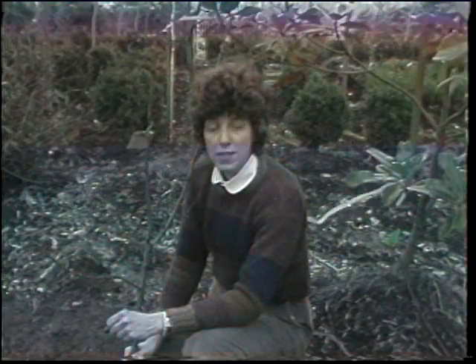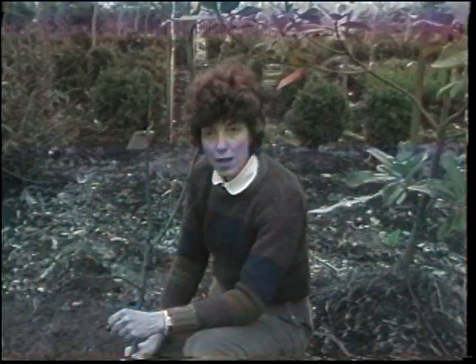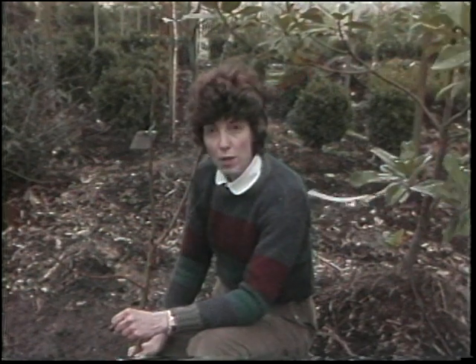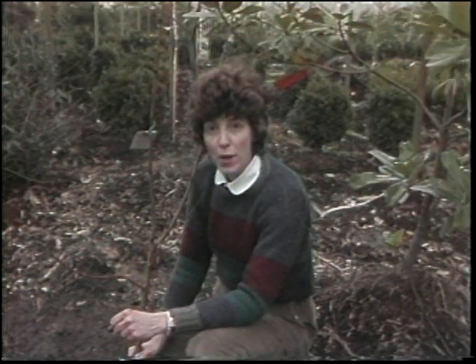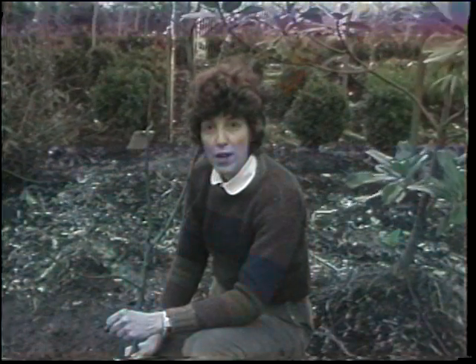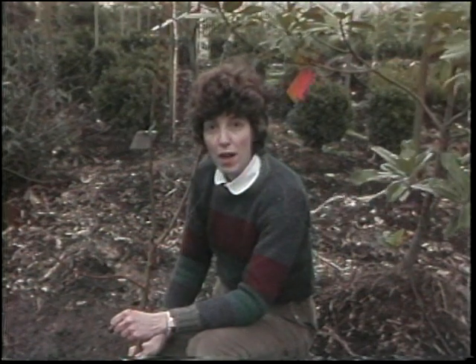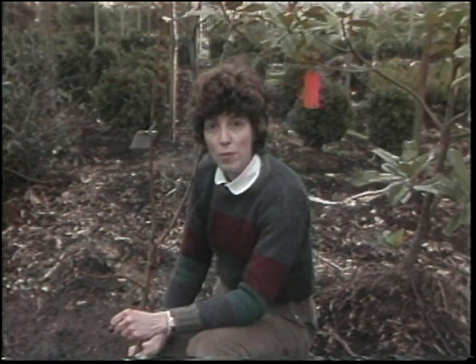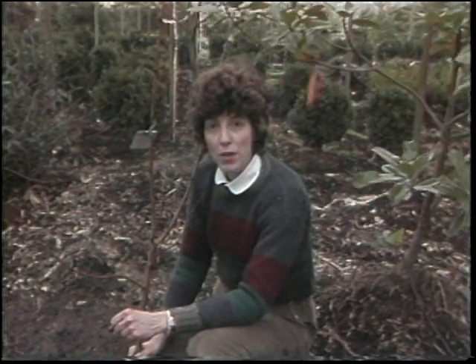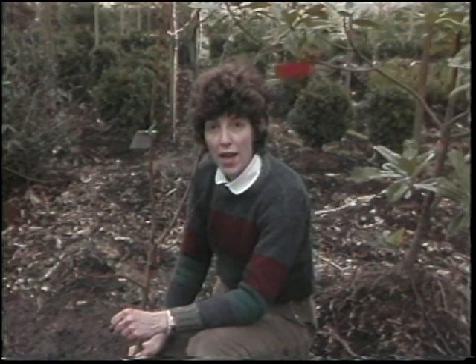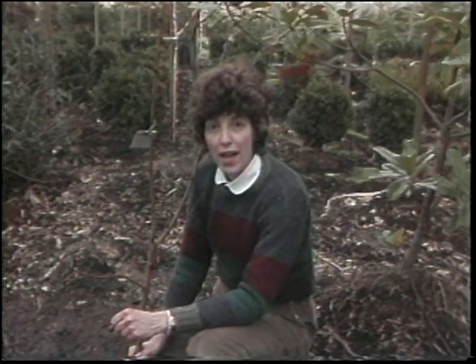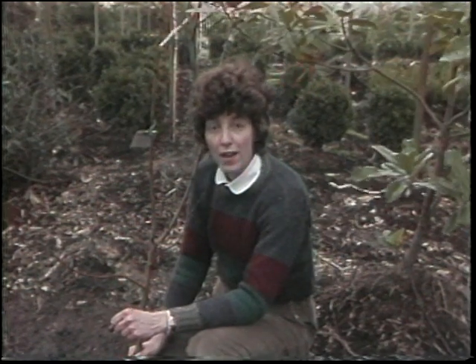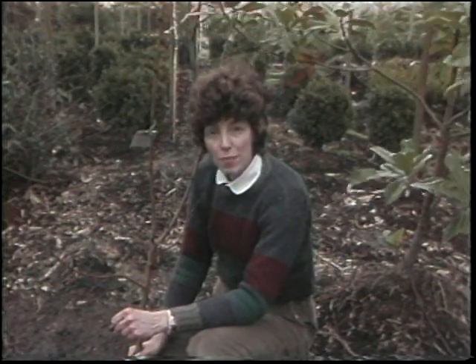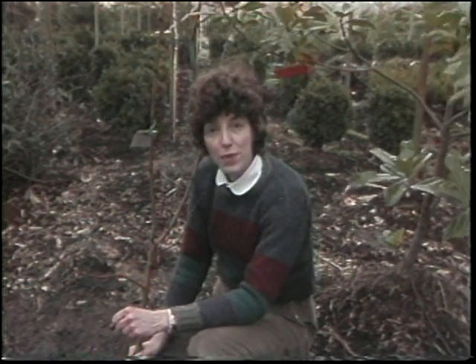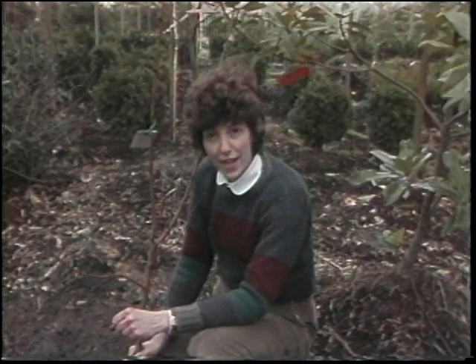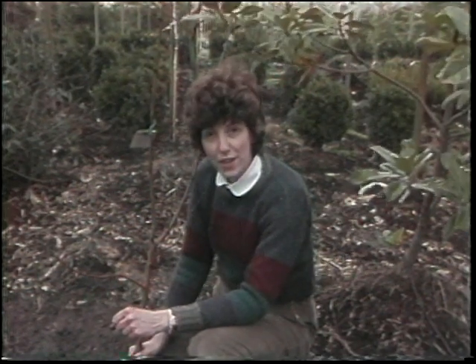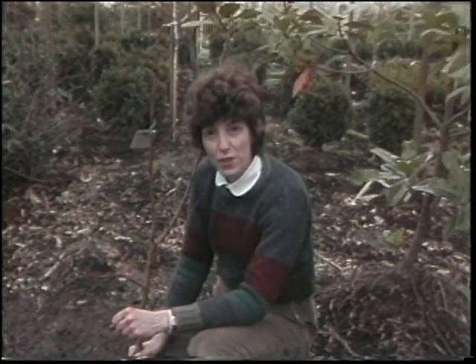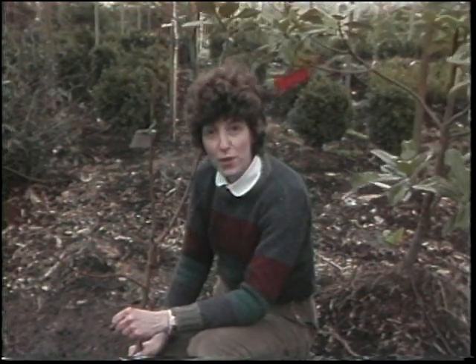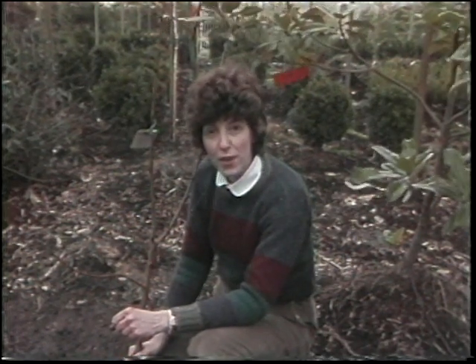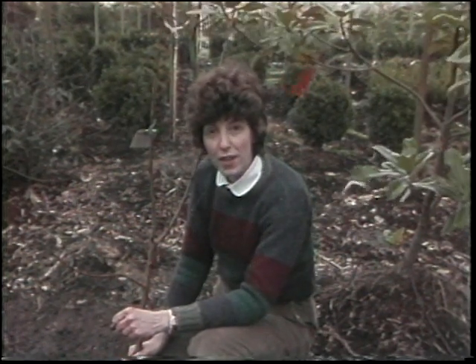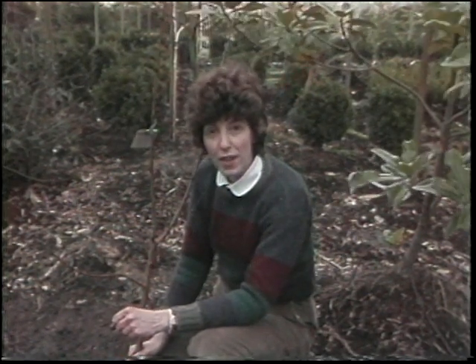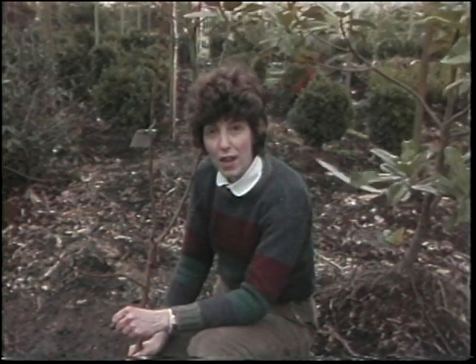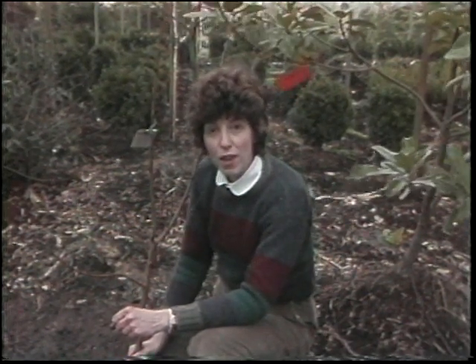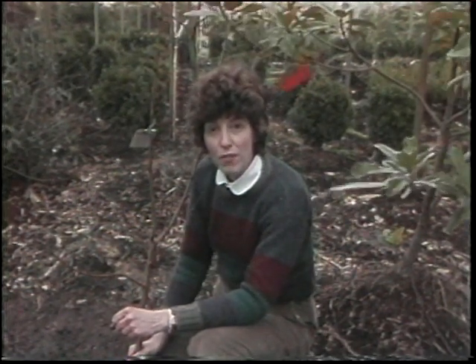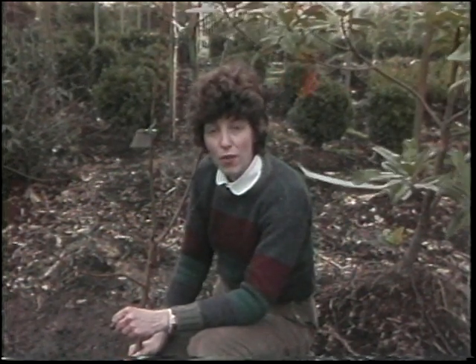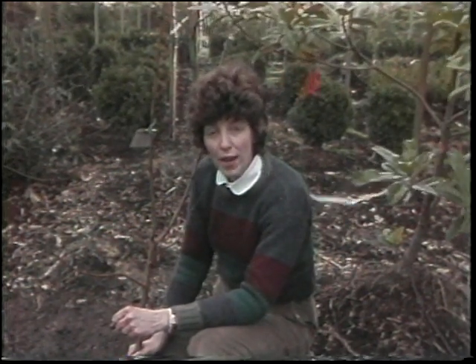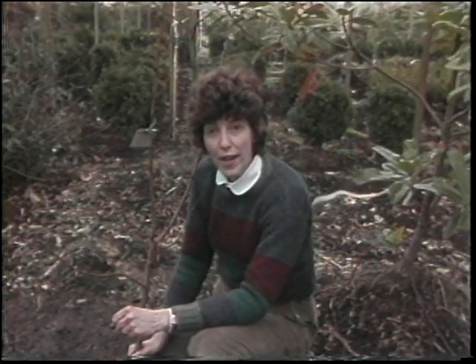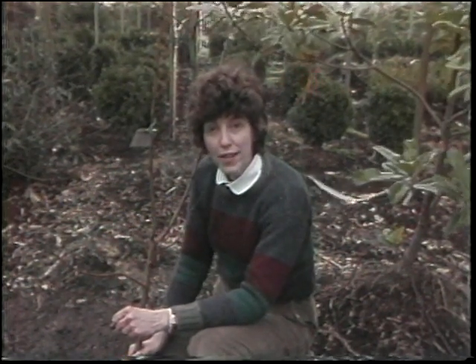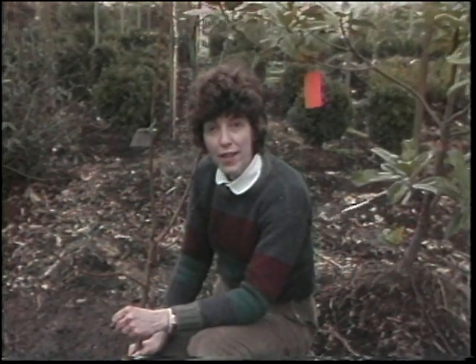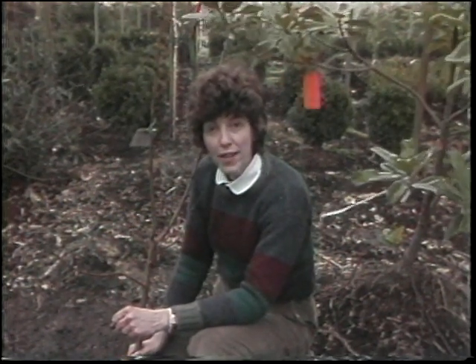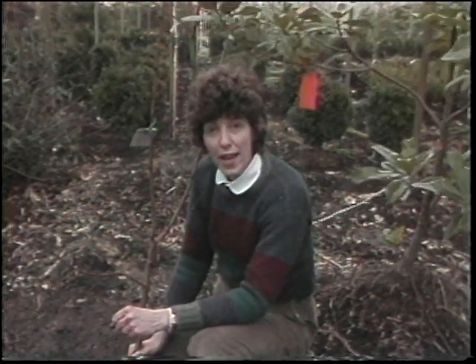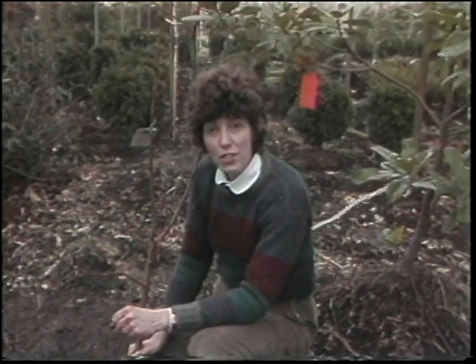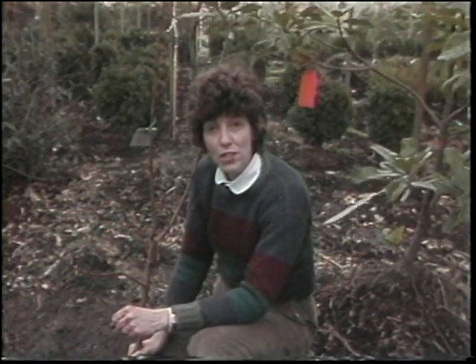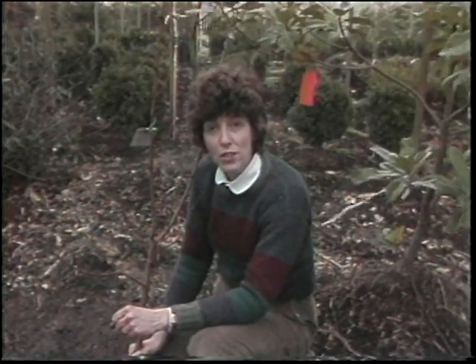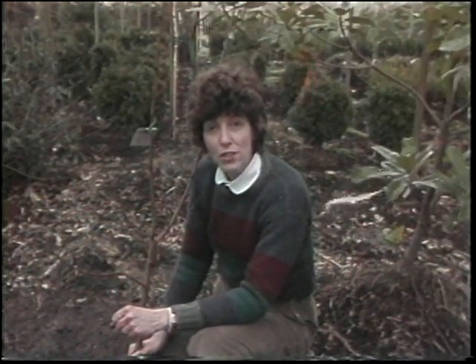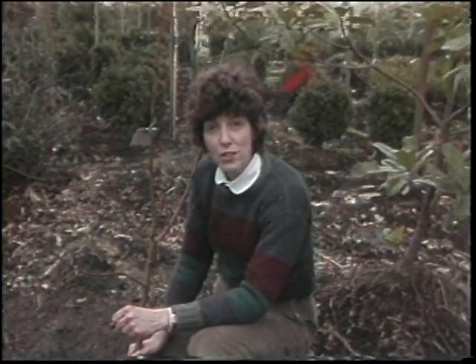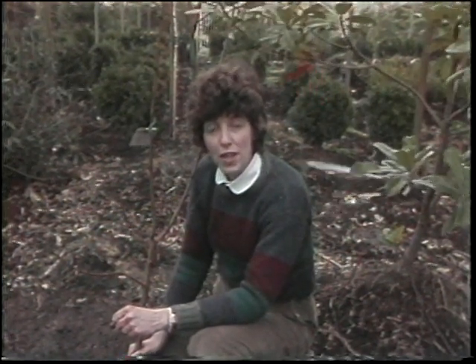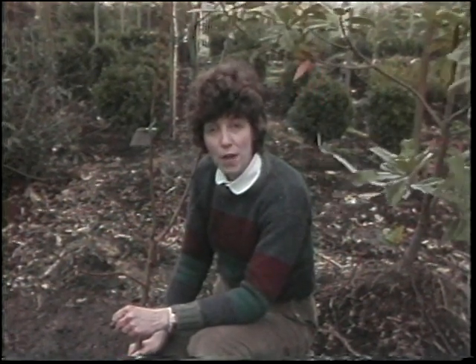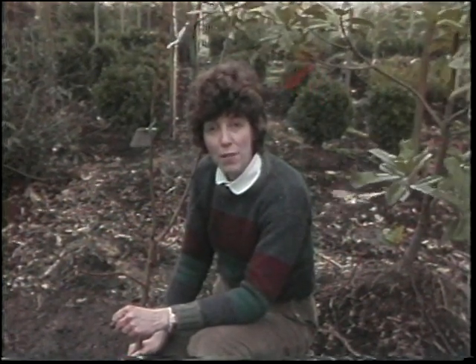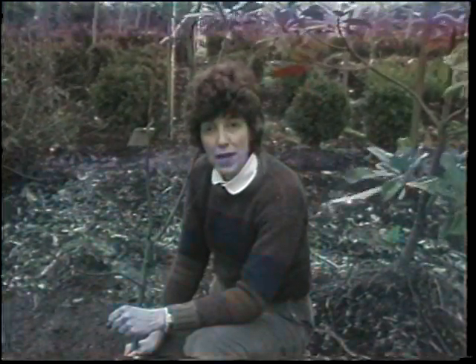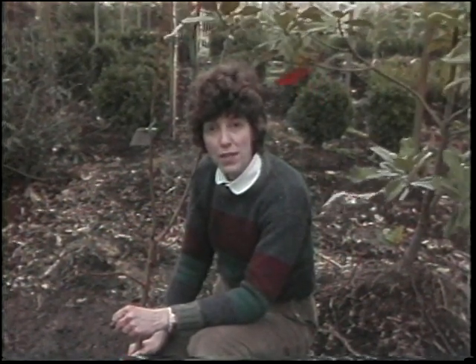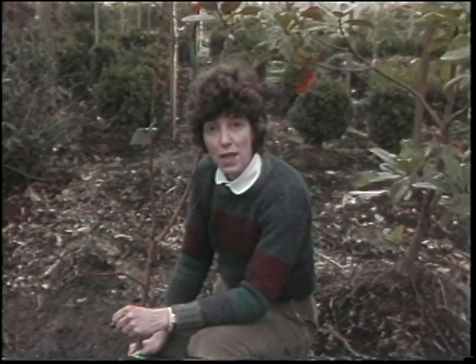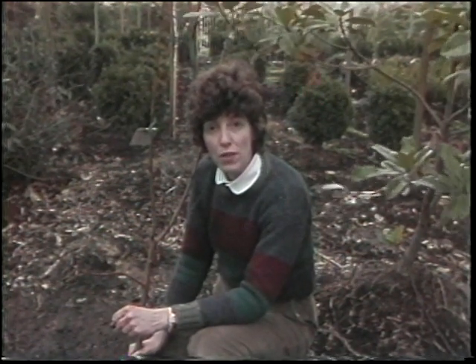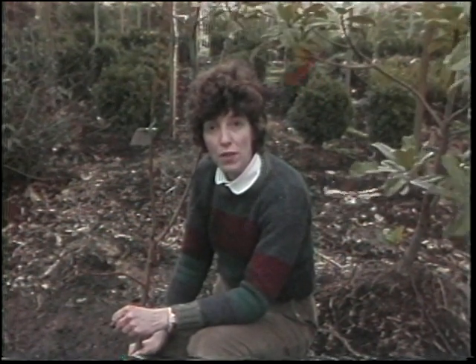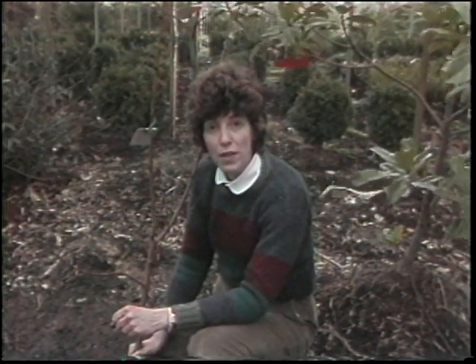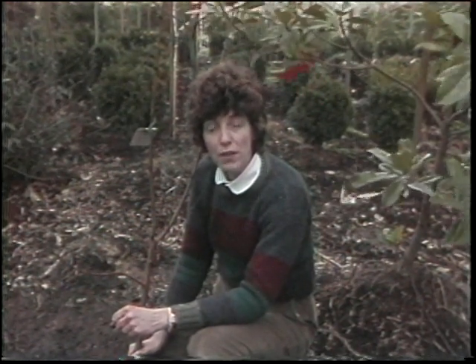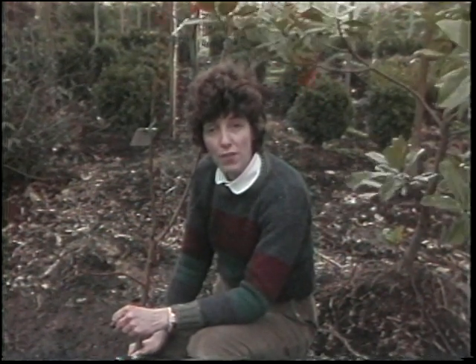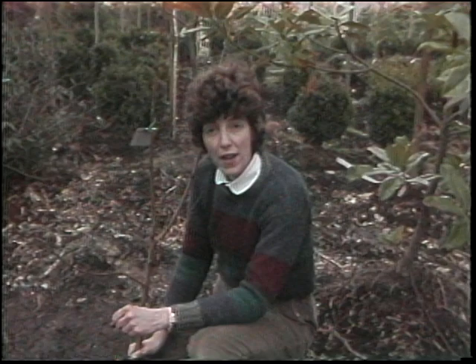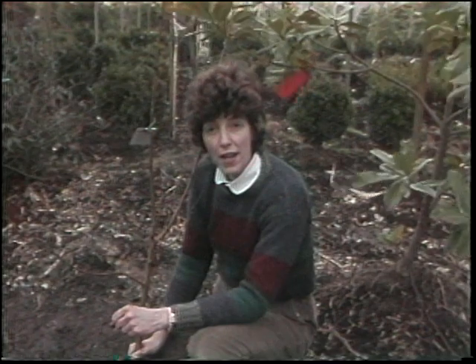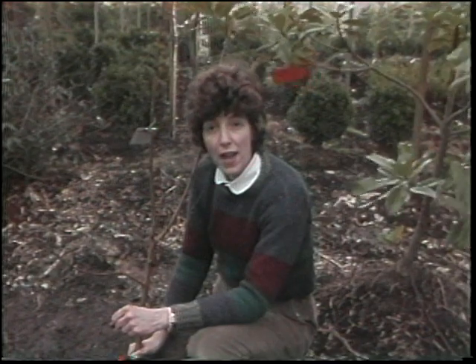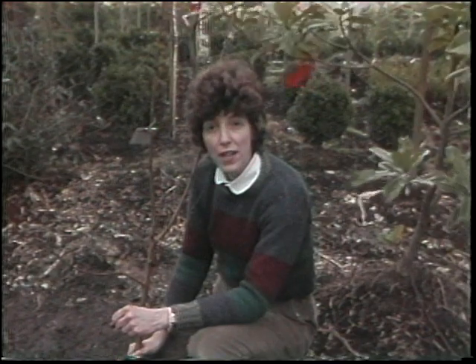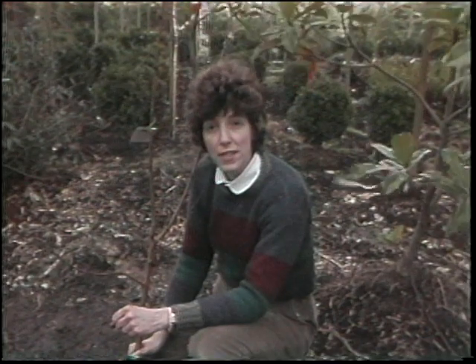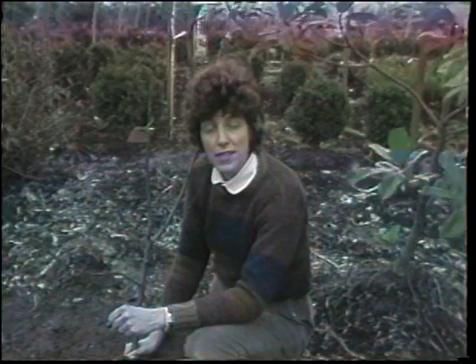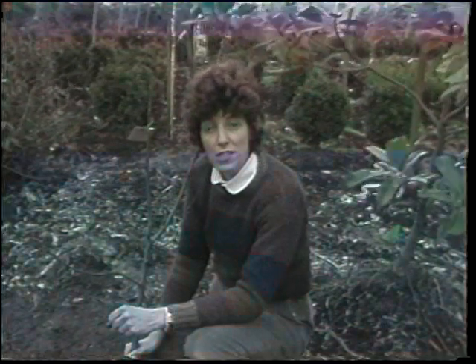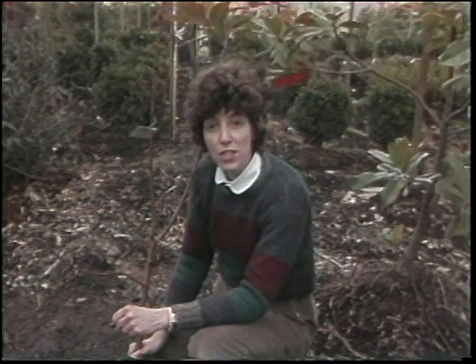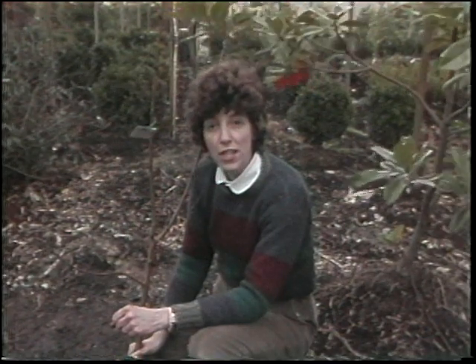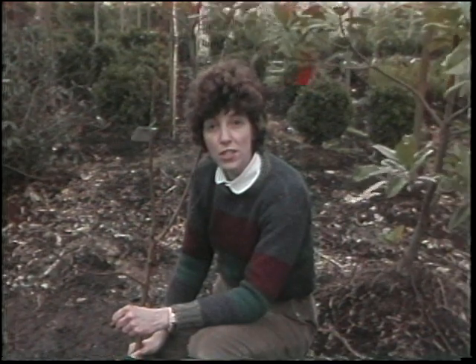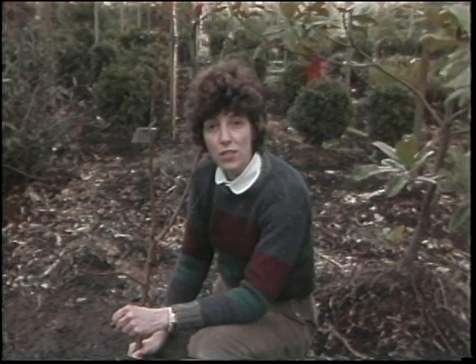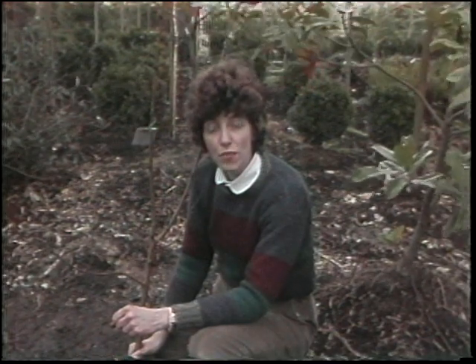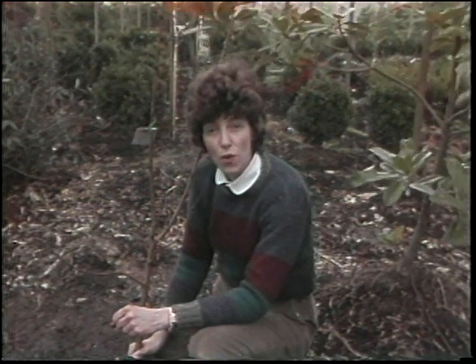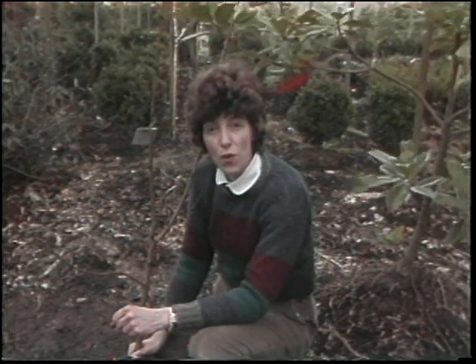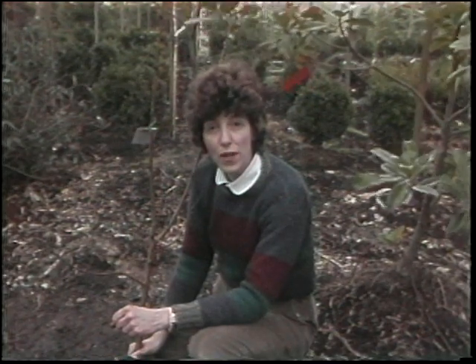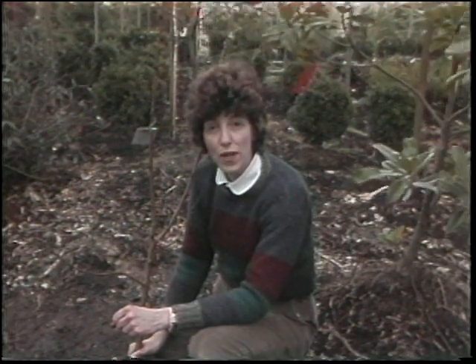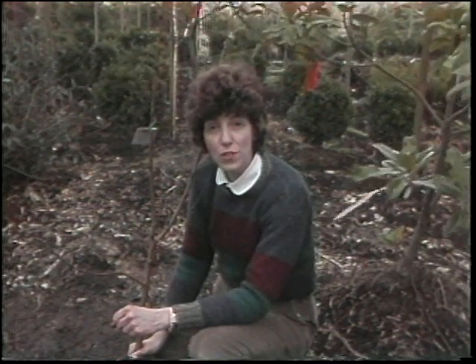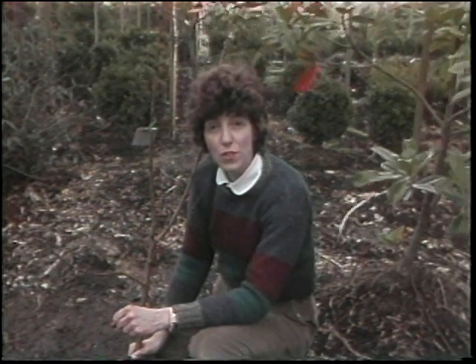Celebrate Arbor Day — plant a tree. For 18 Action News, I'm Meg Sutherland, Fayette County Extension Agent for Horticulture.